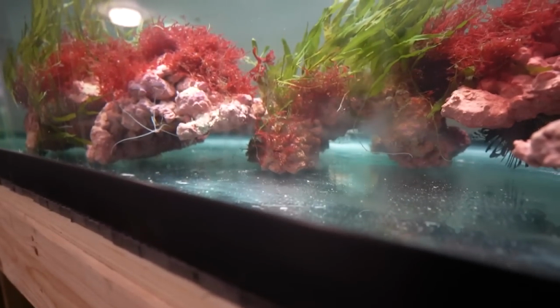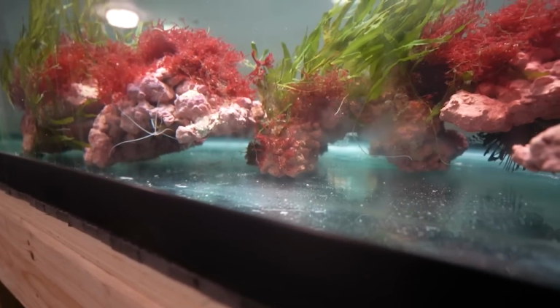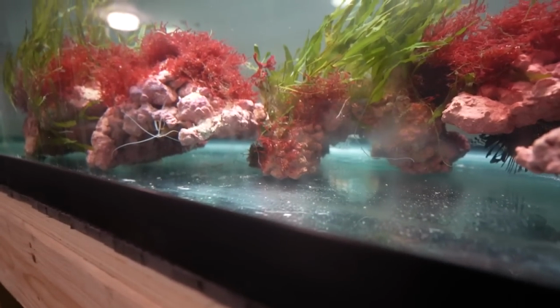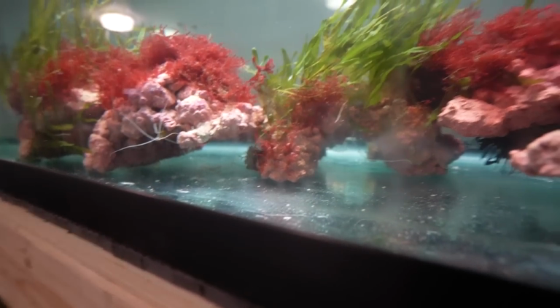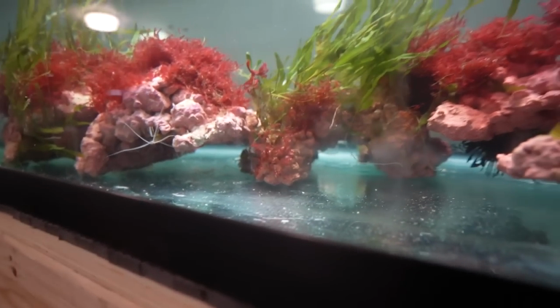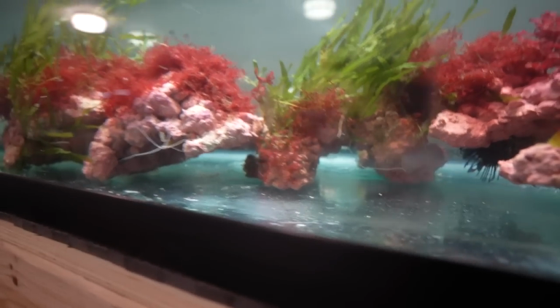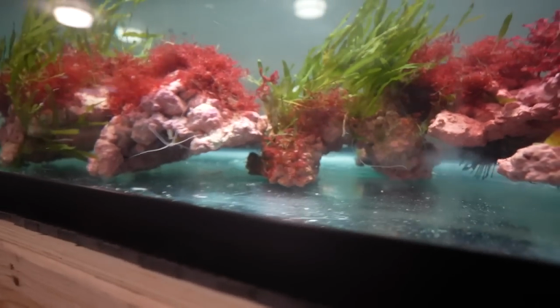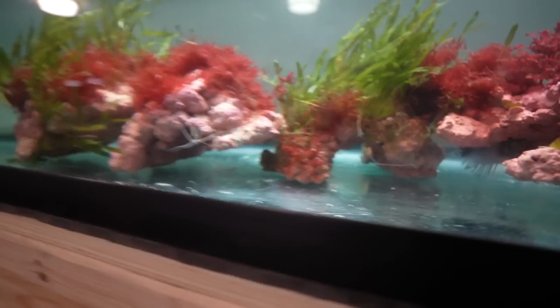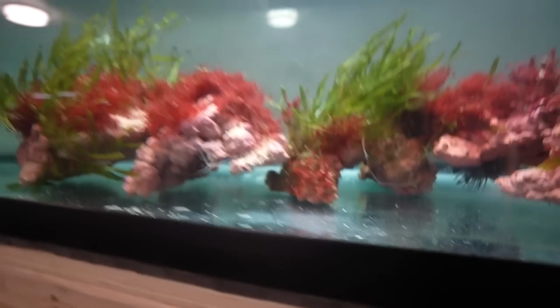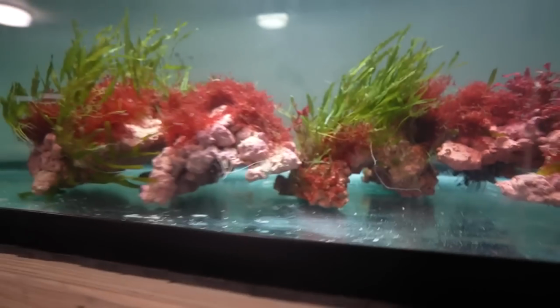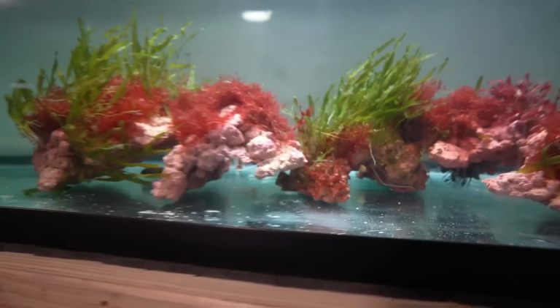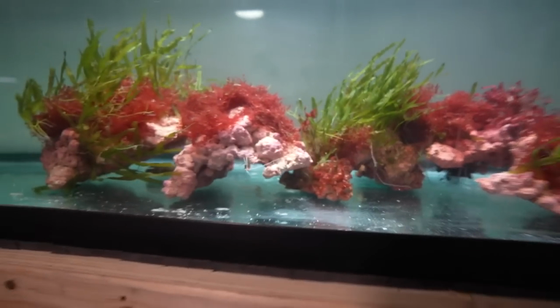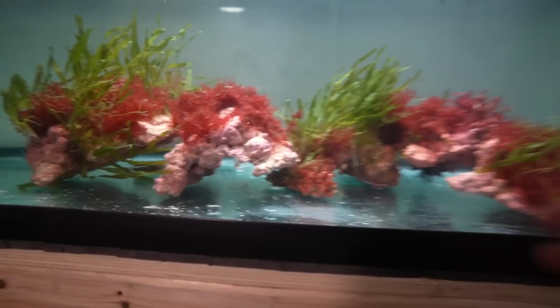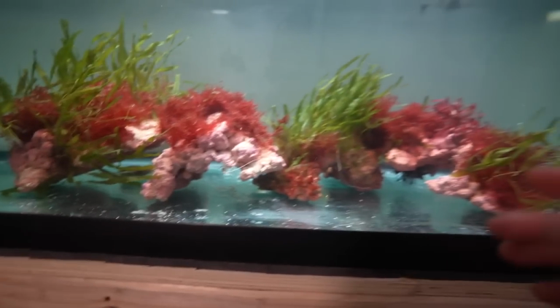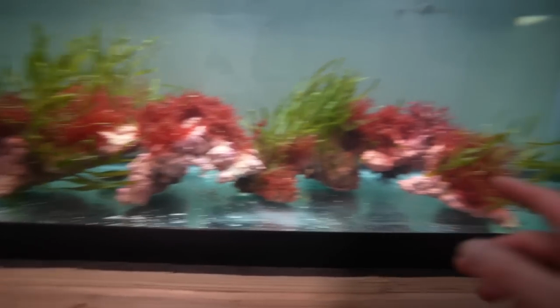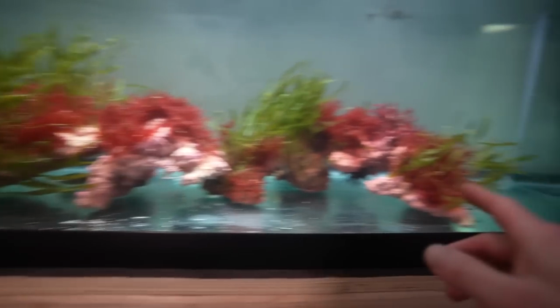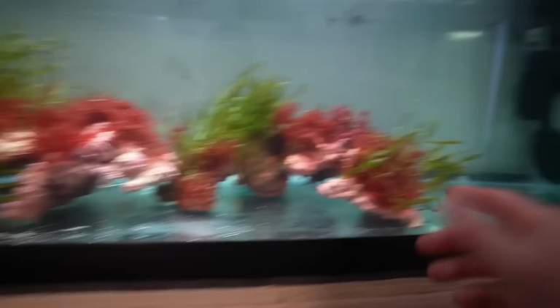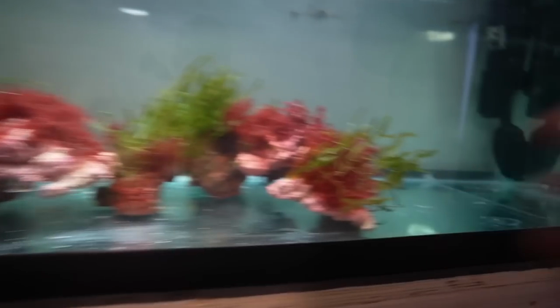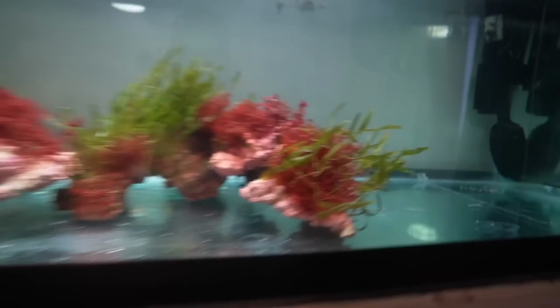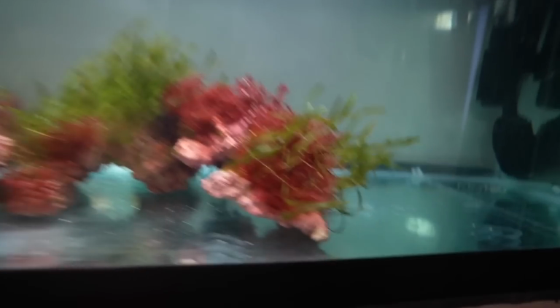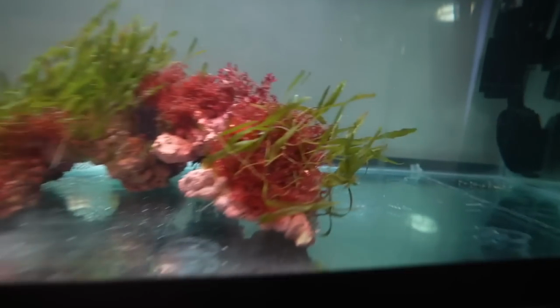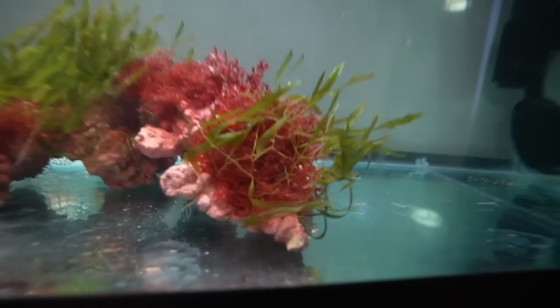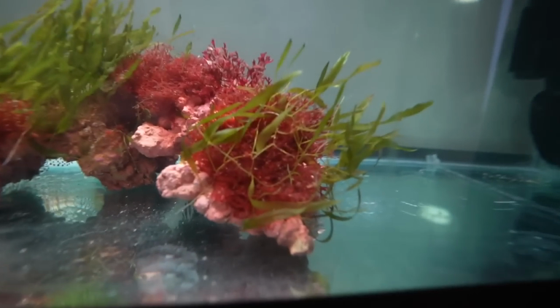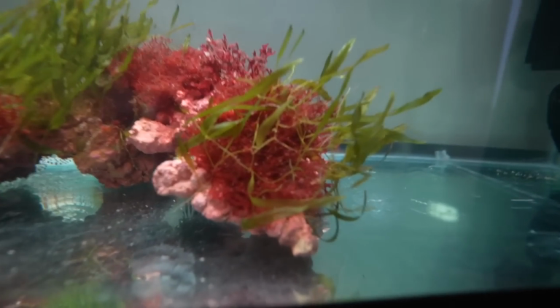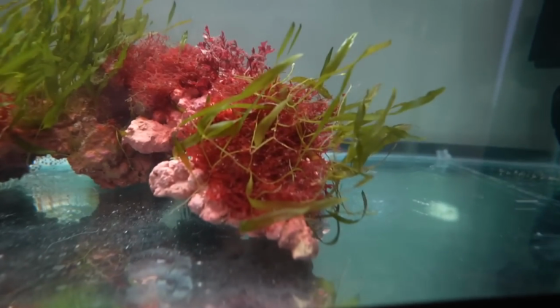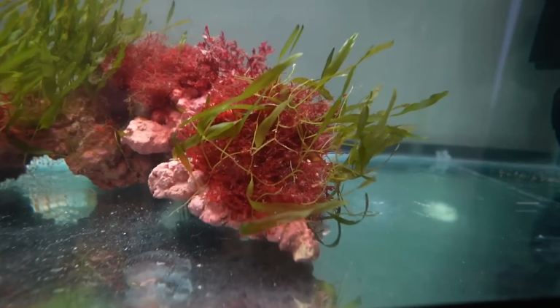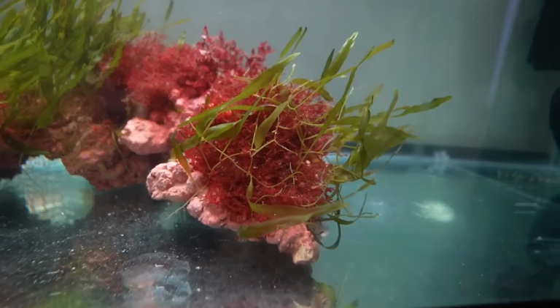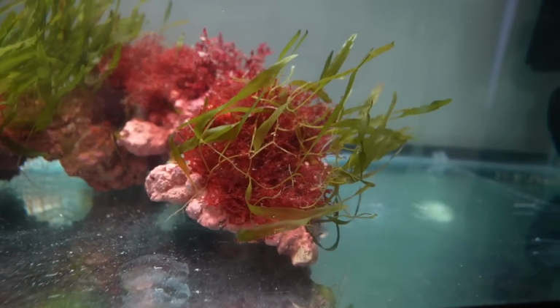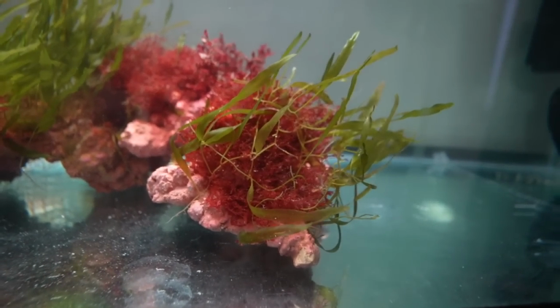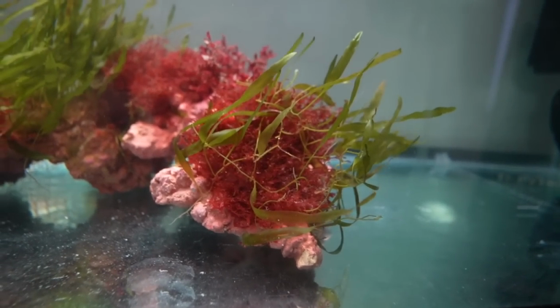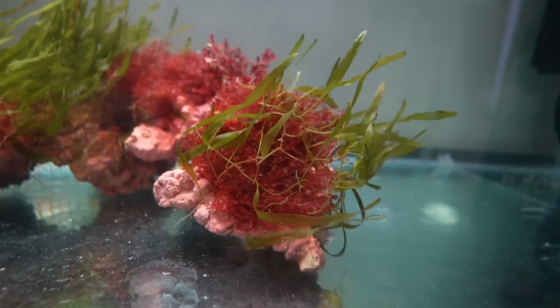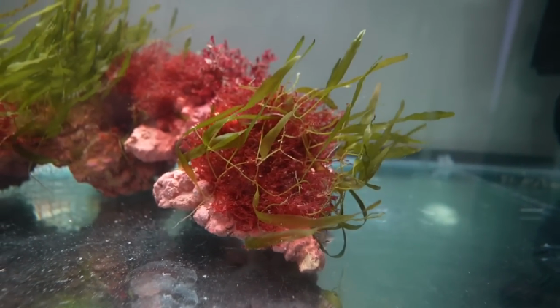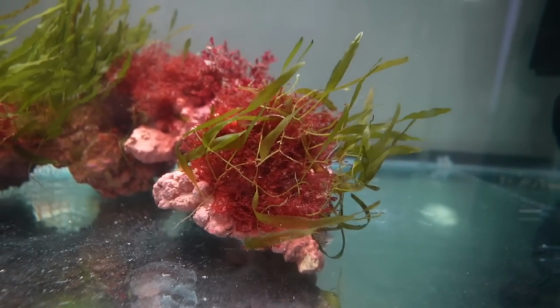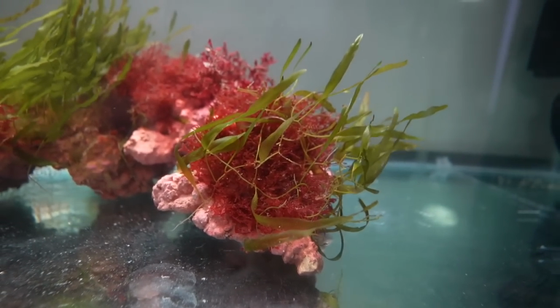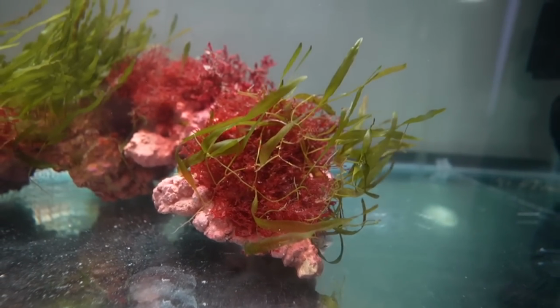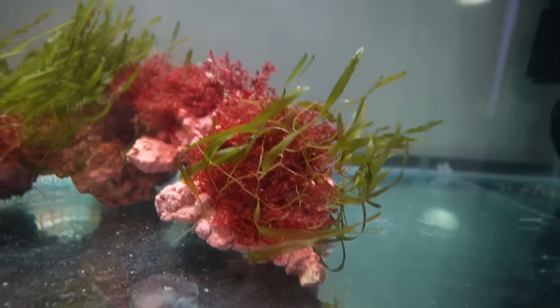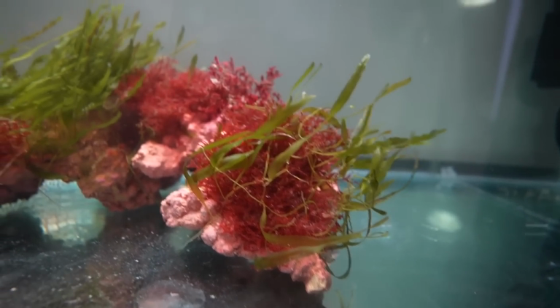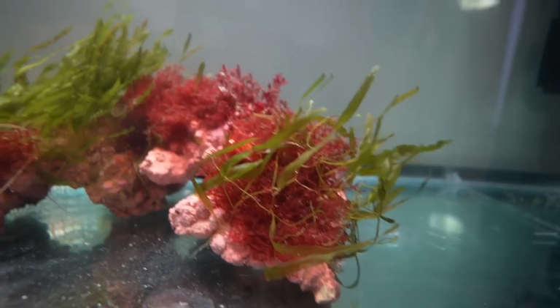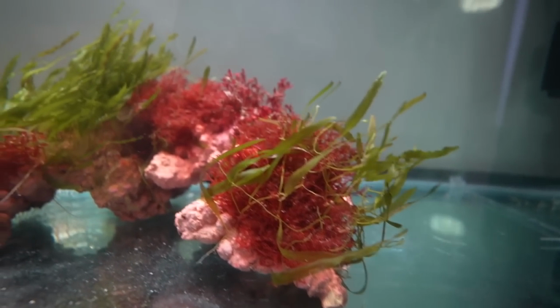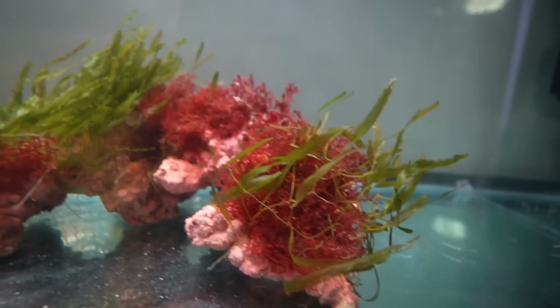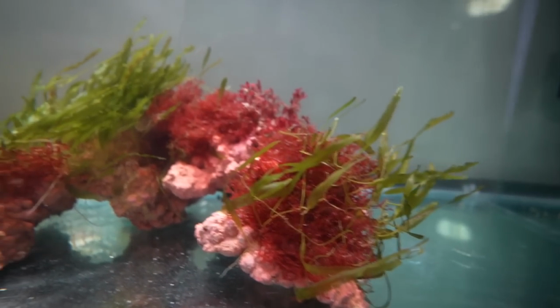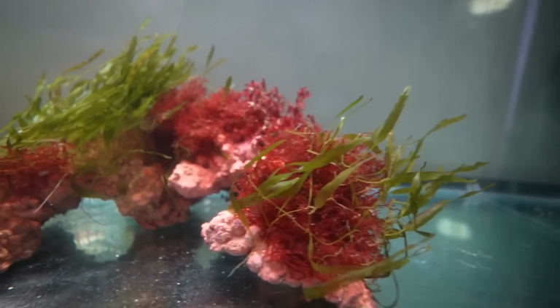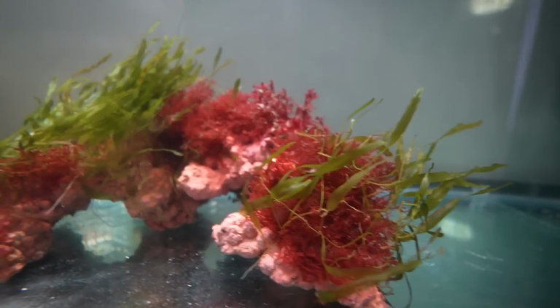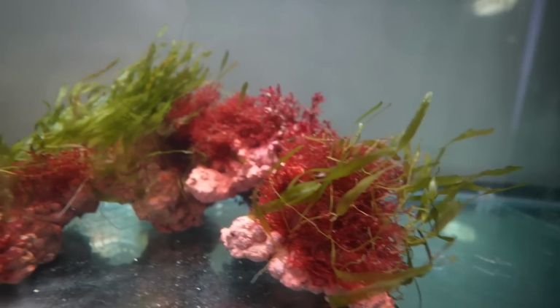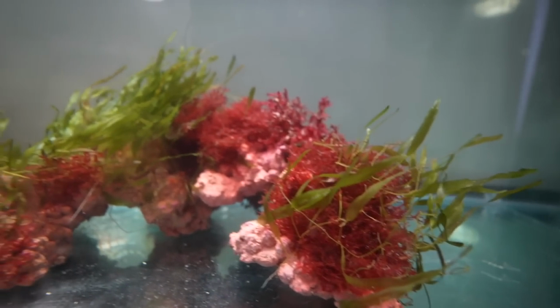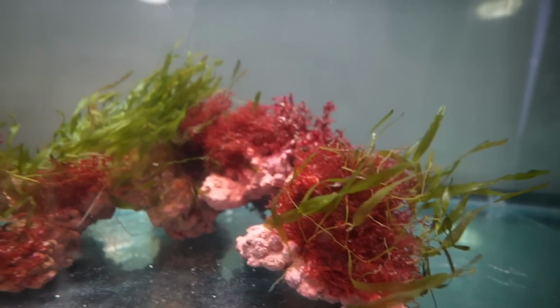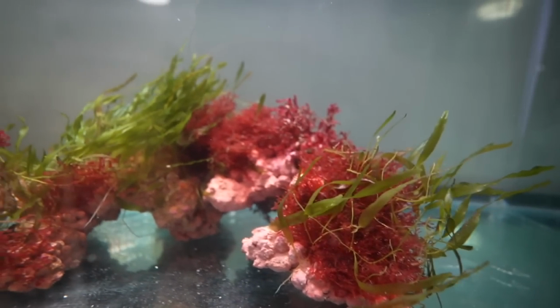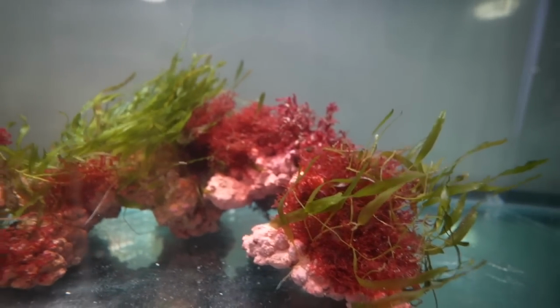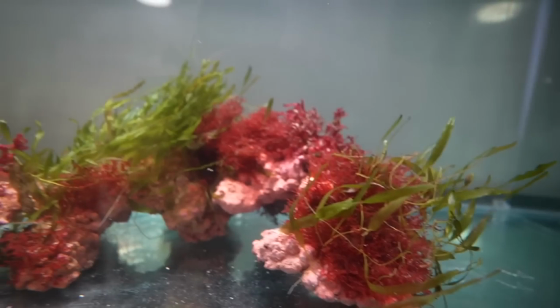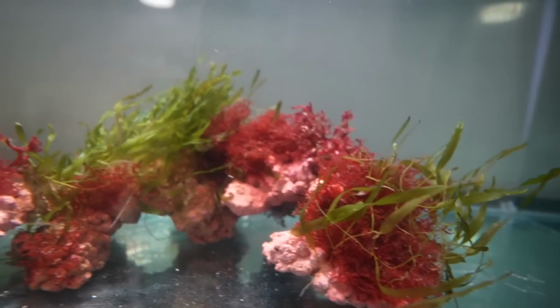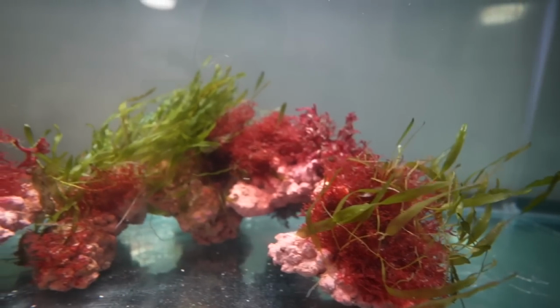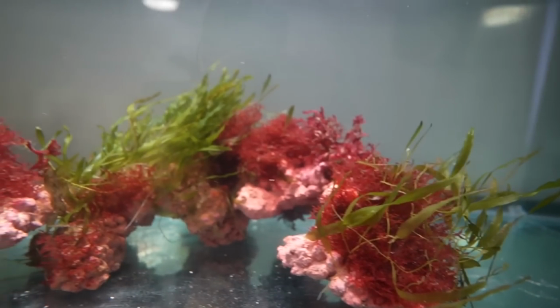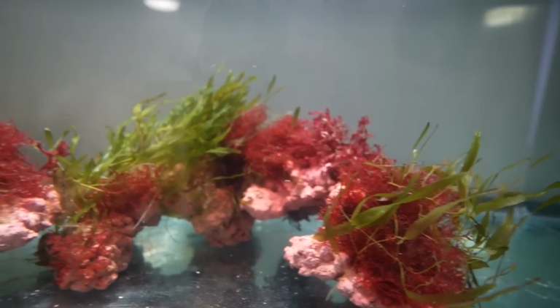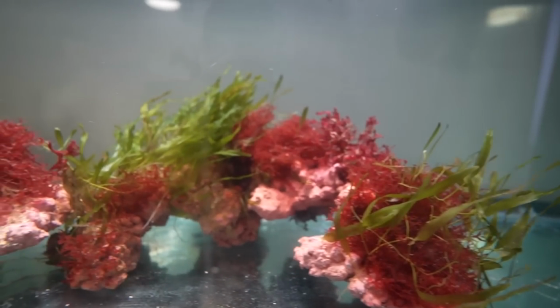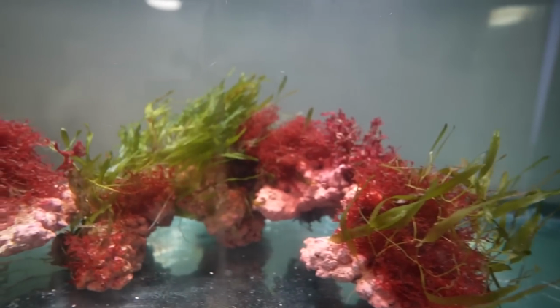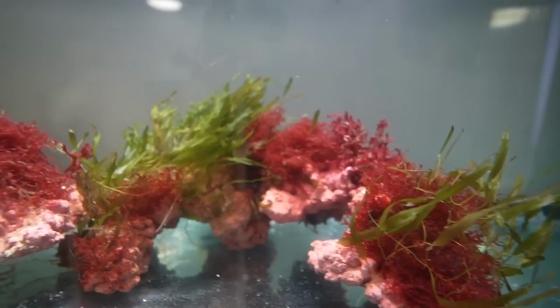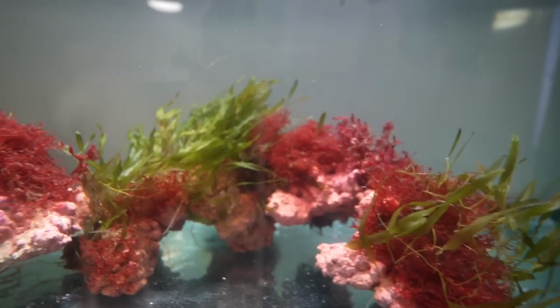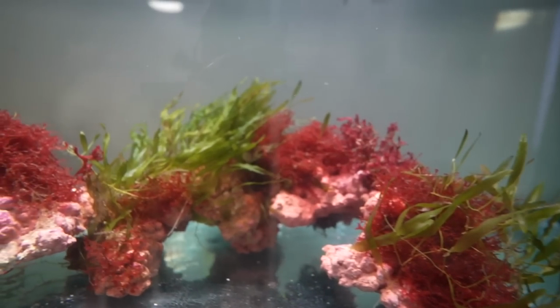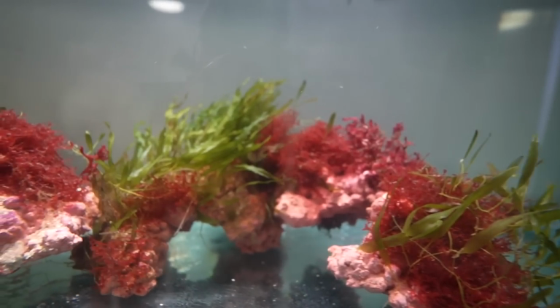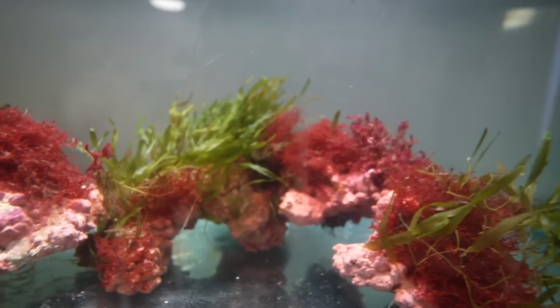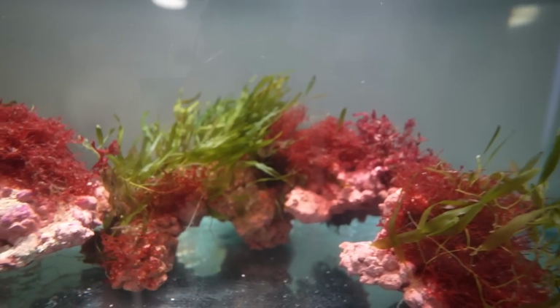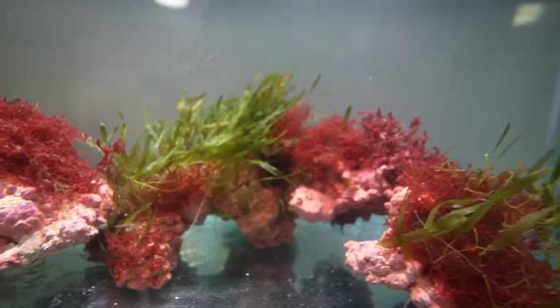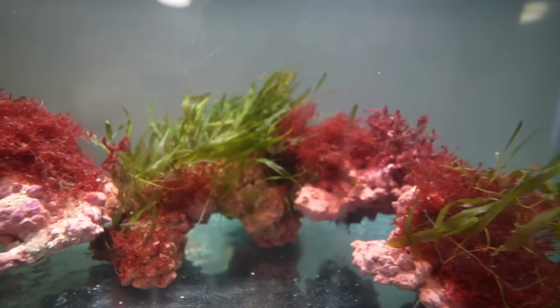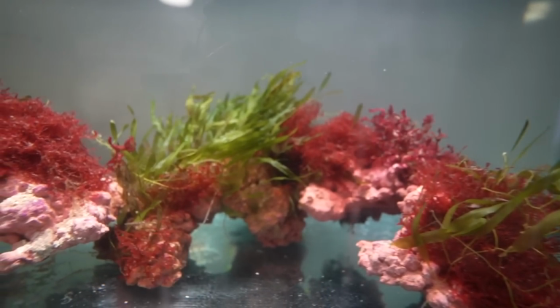You can kind of see his tail and stuff. Look at the plants and what they're doing — they're all kind of undulating and moving.